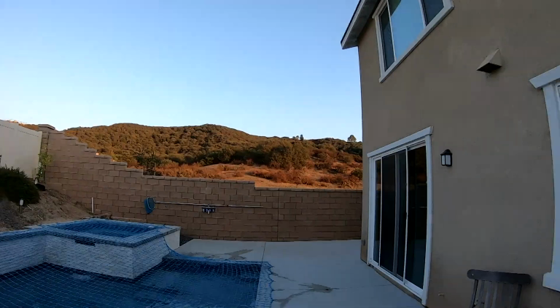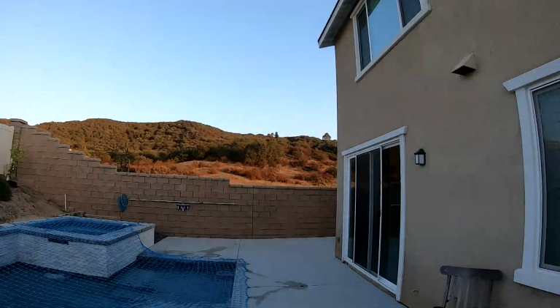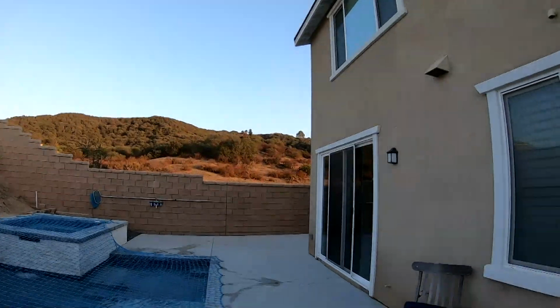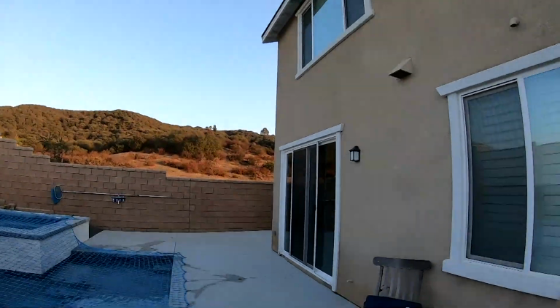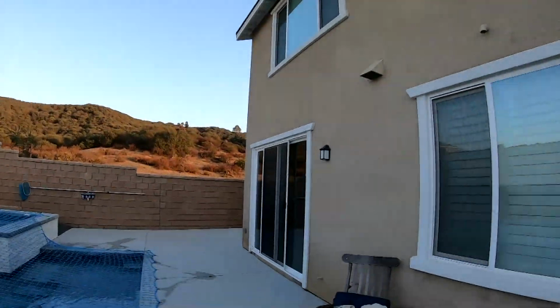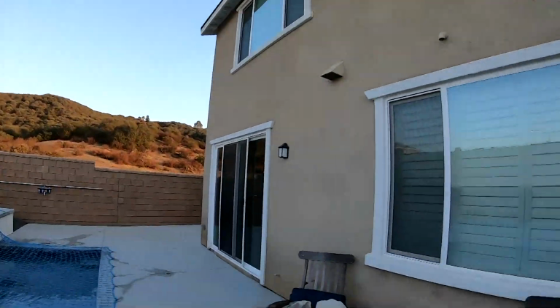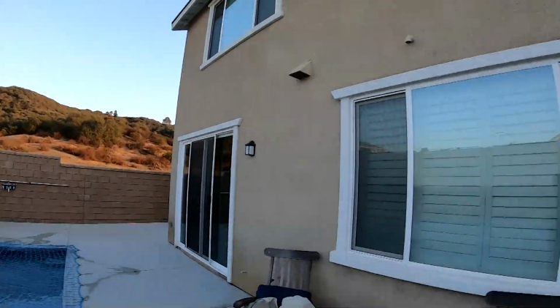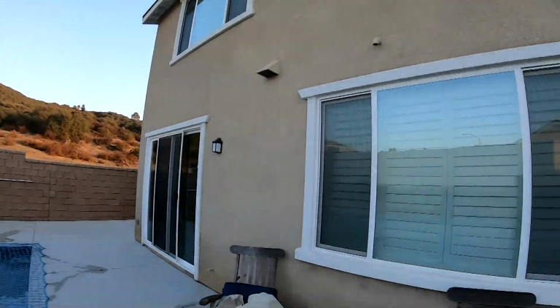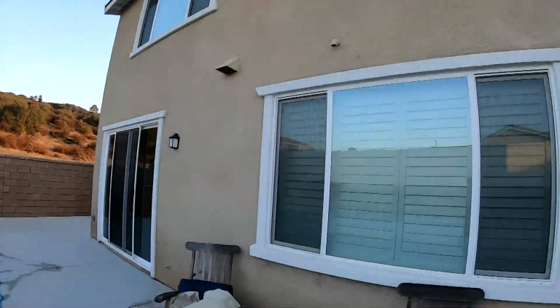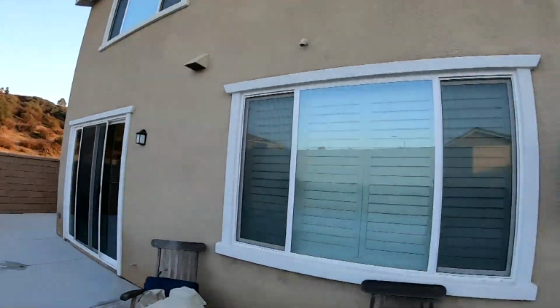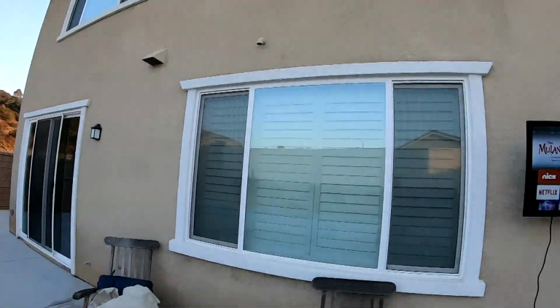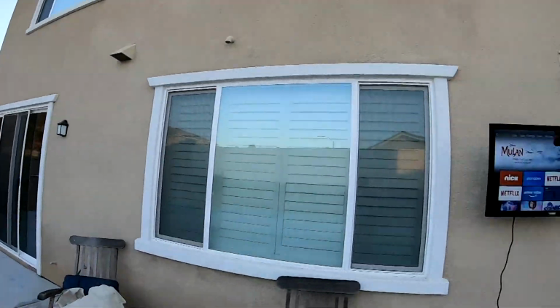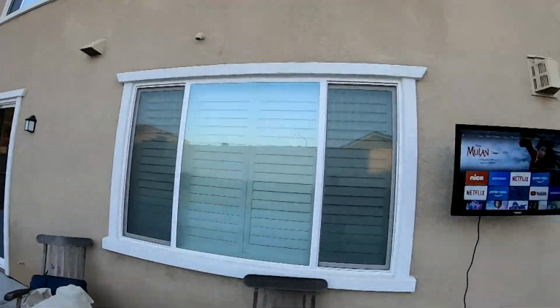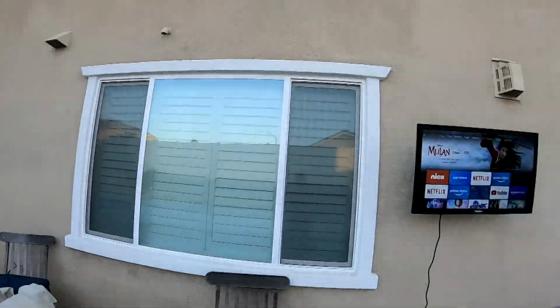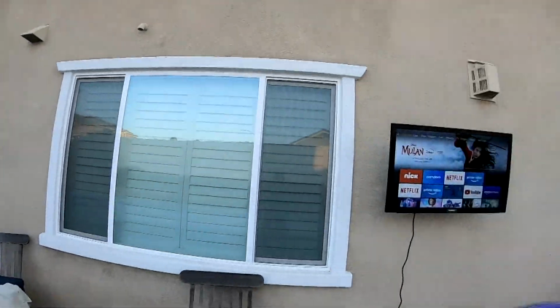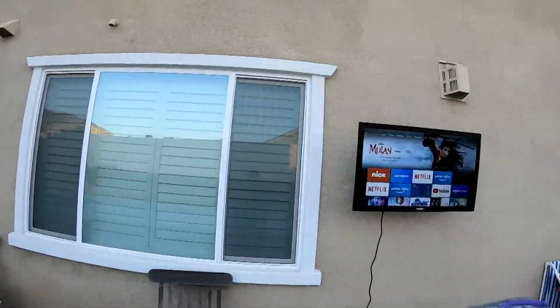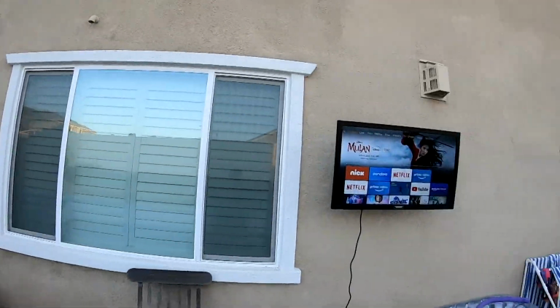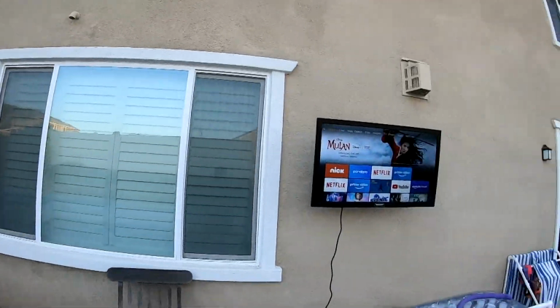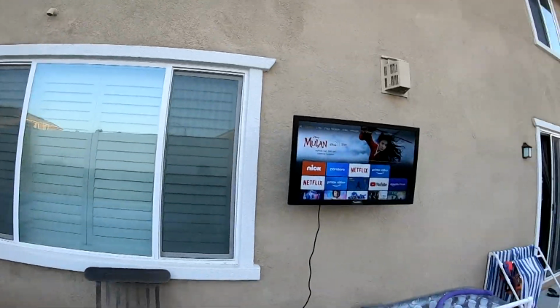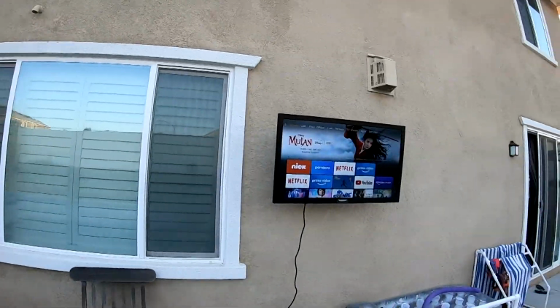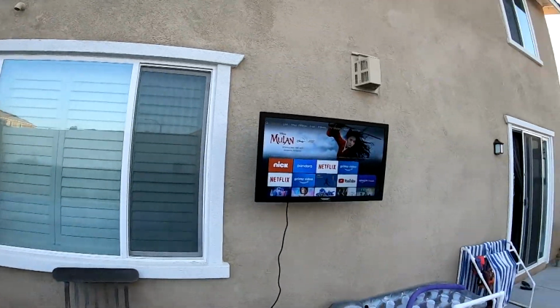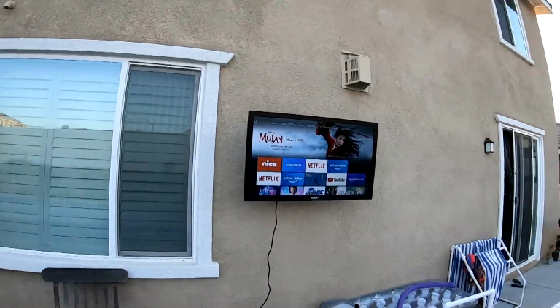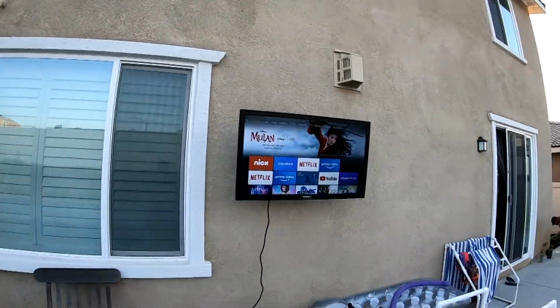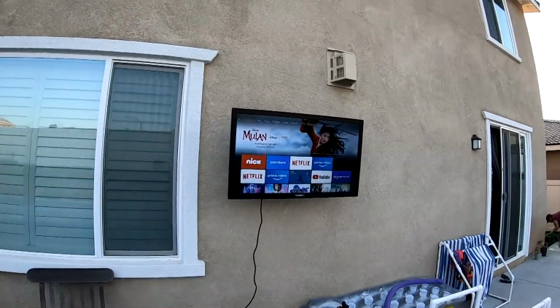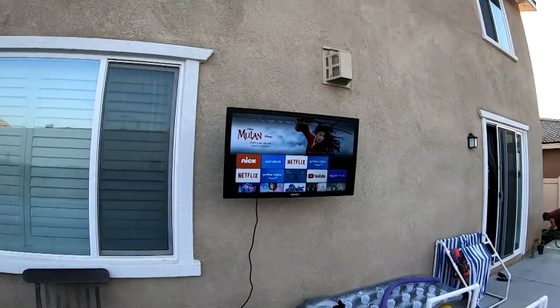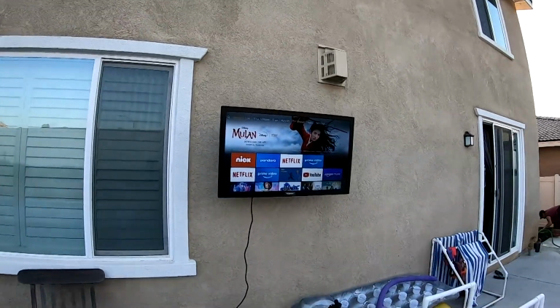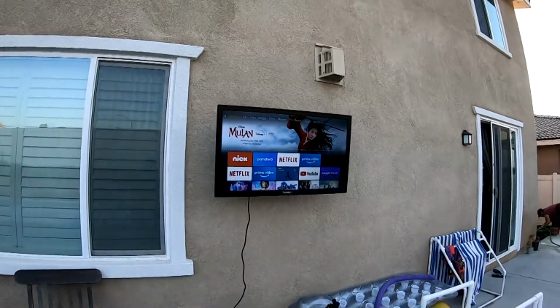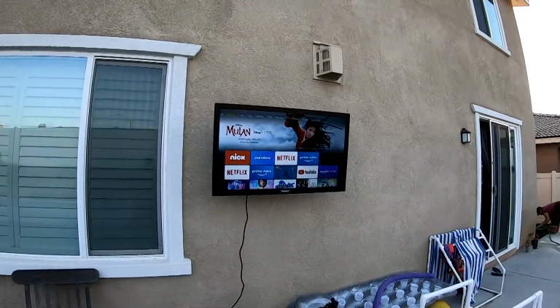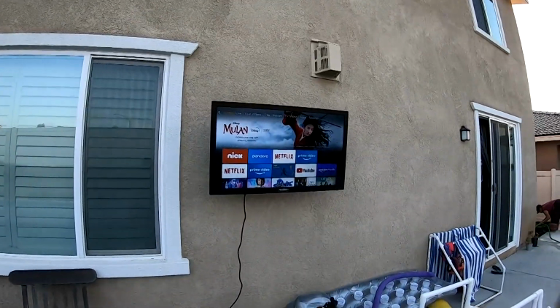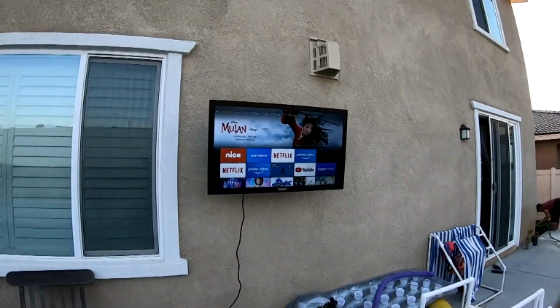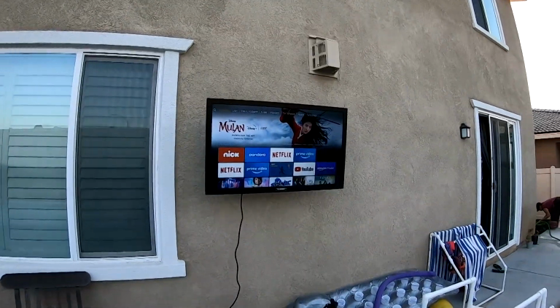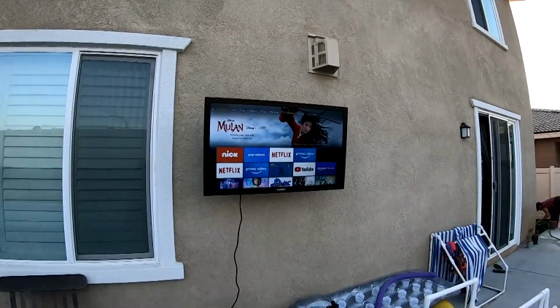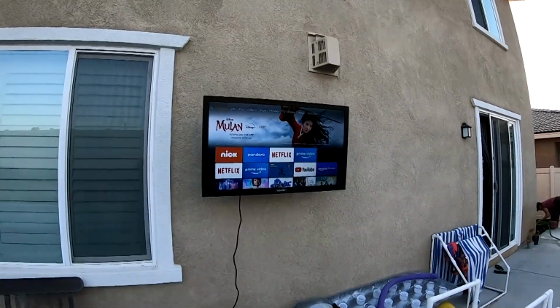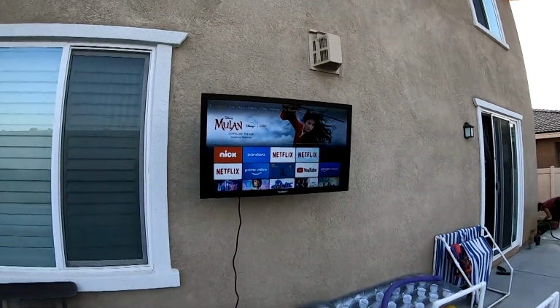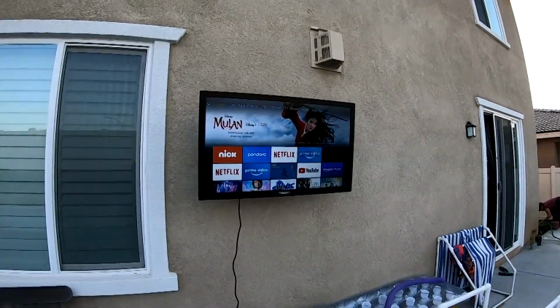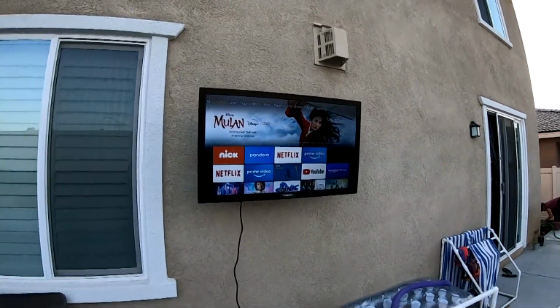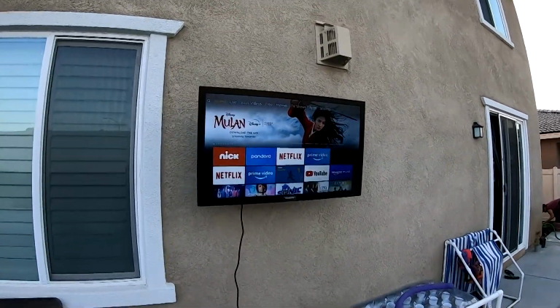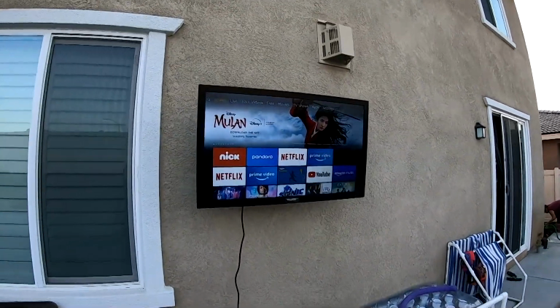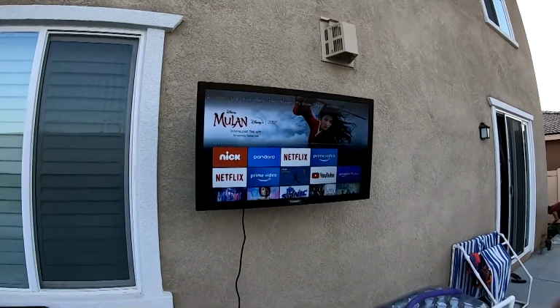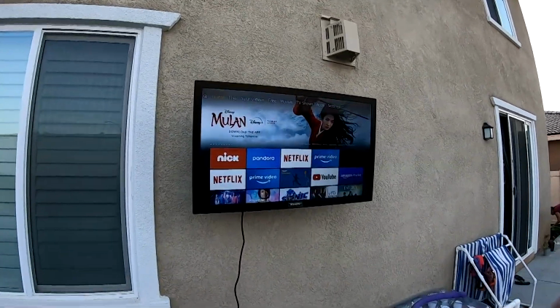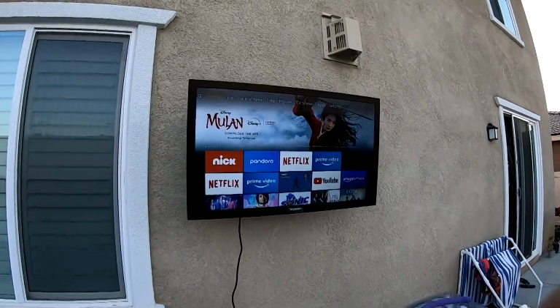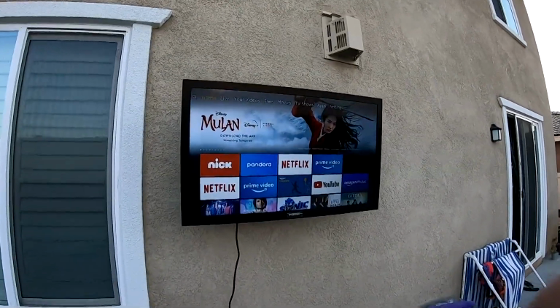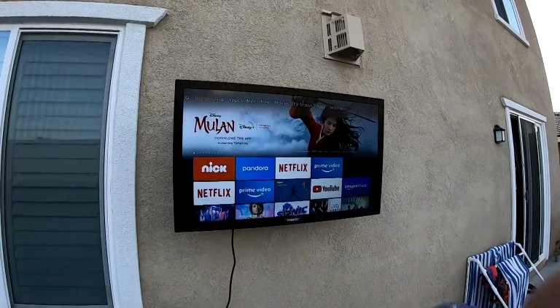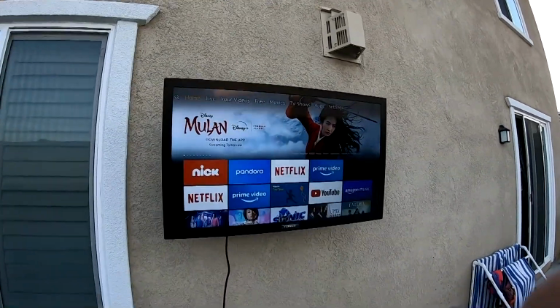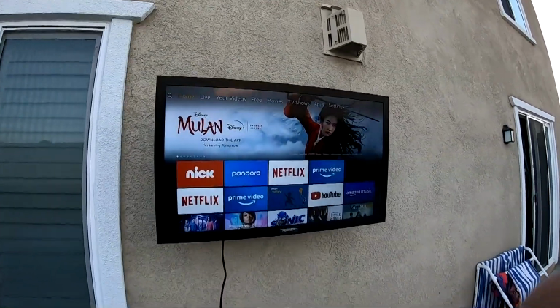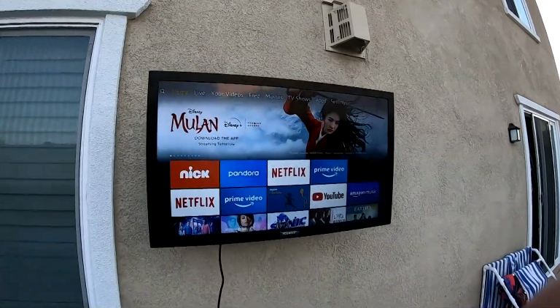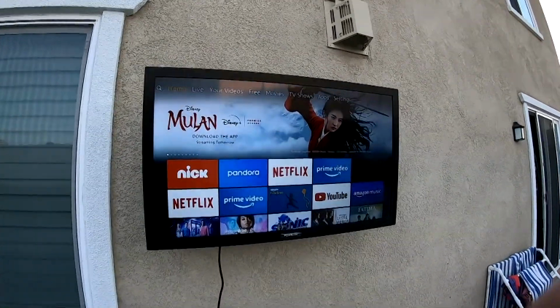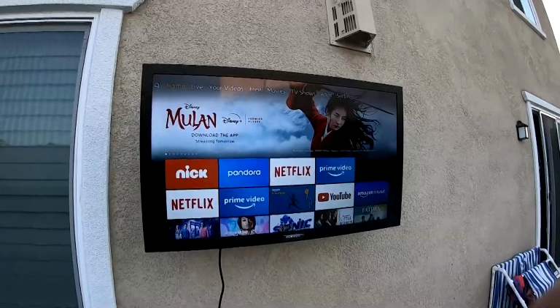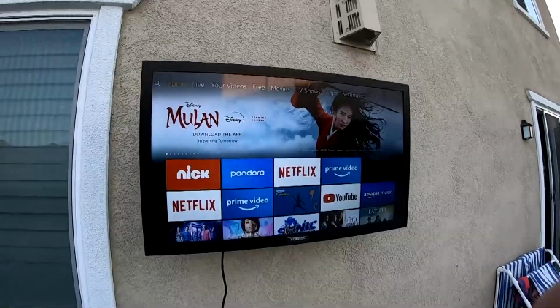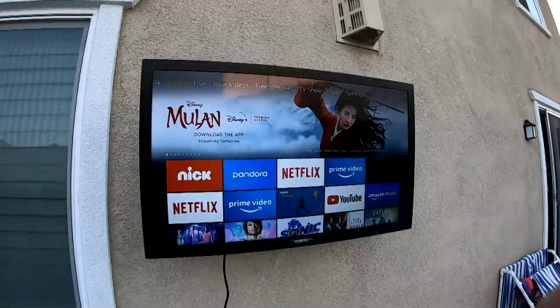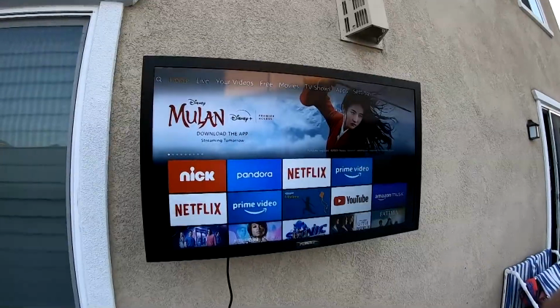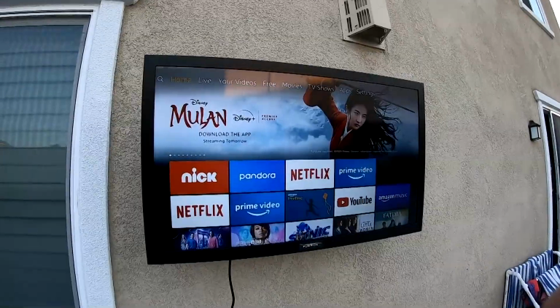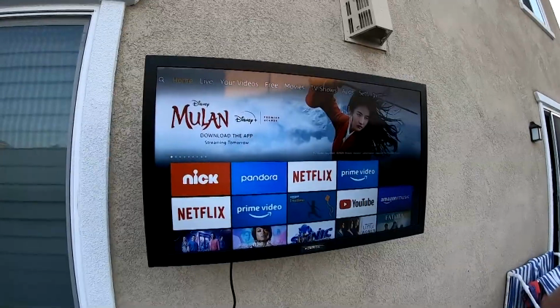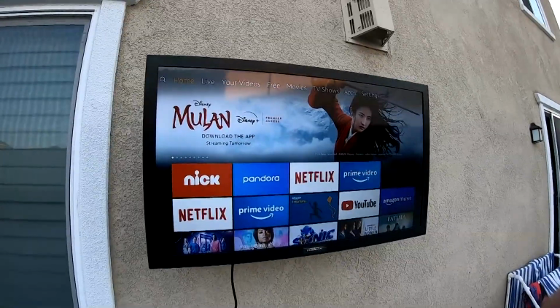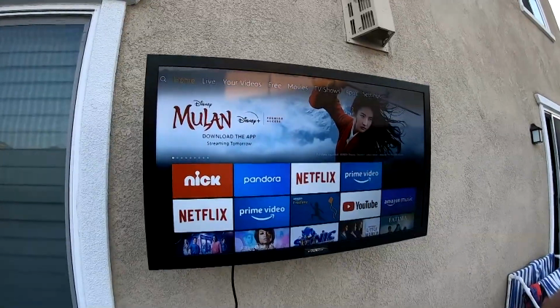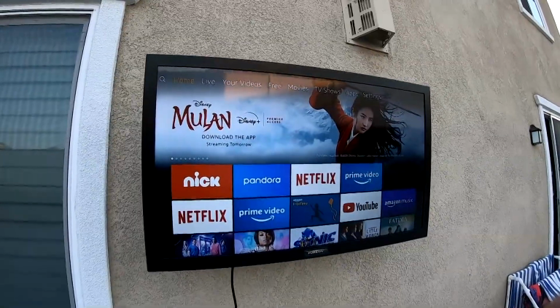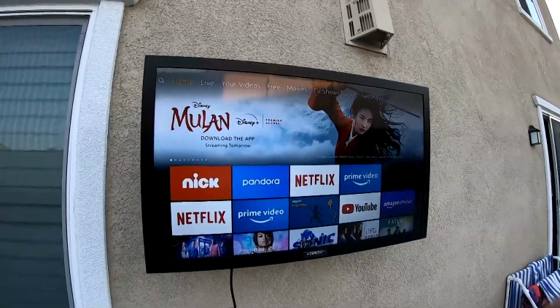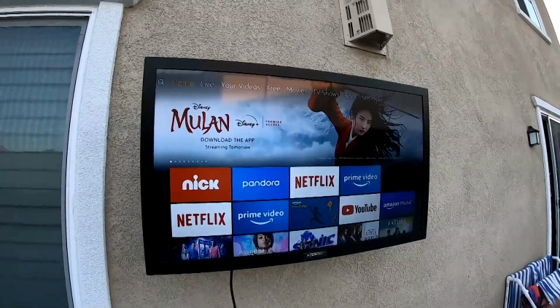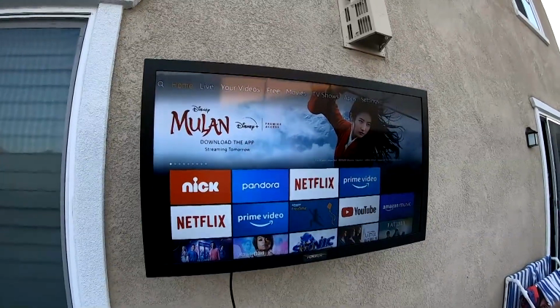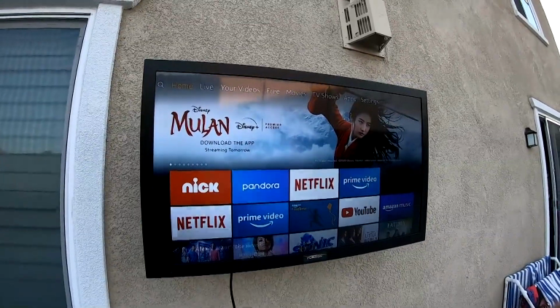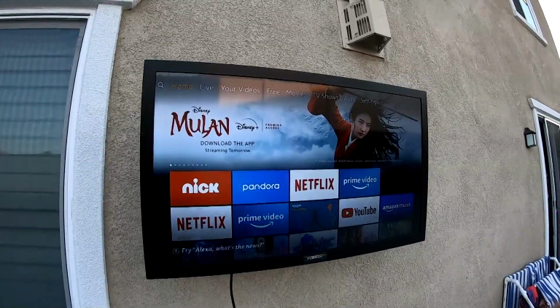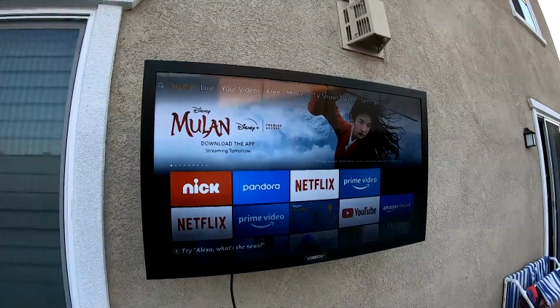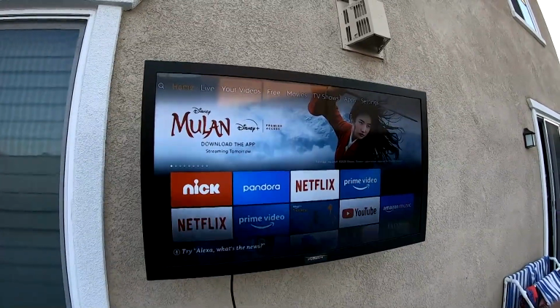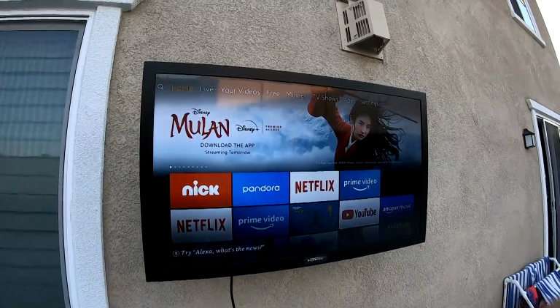Want to put a TV outside? Don't do it before you watch this video. I did the research for you. Let's go.